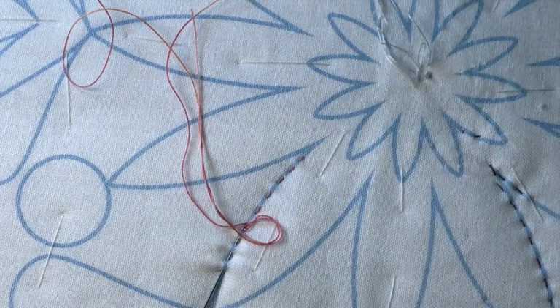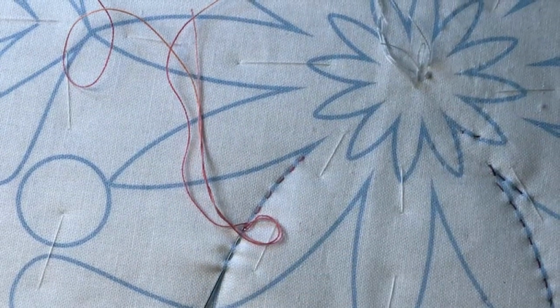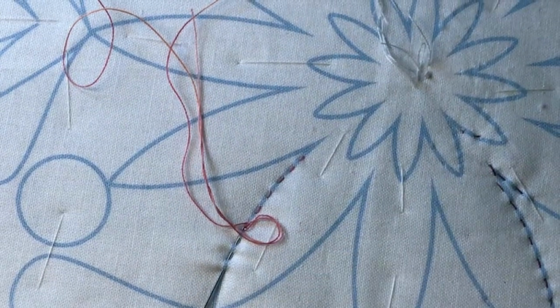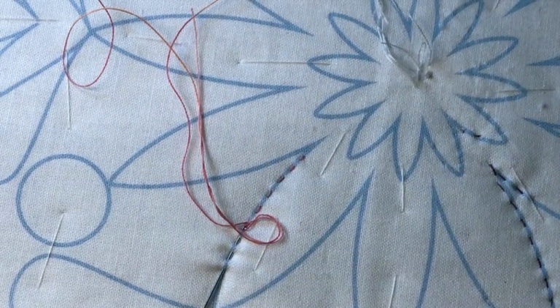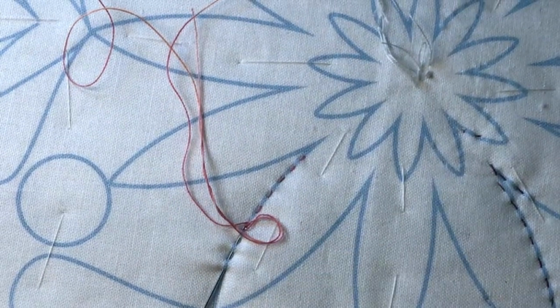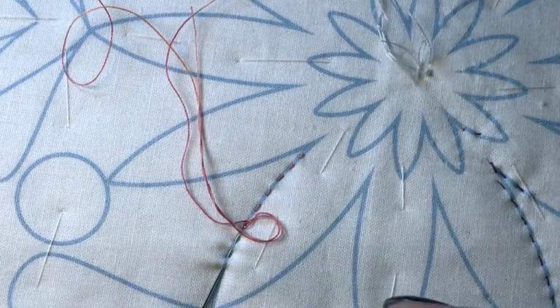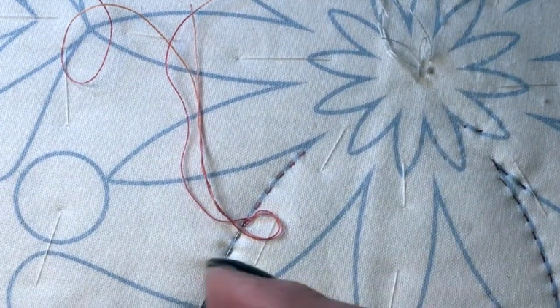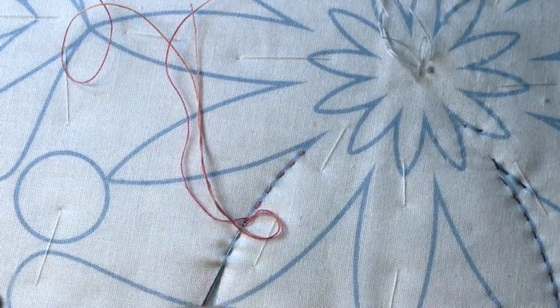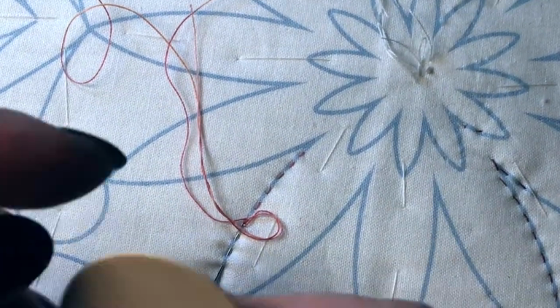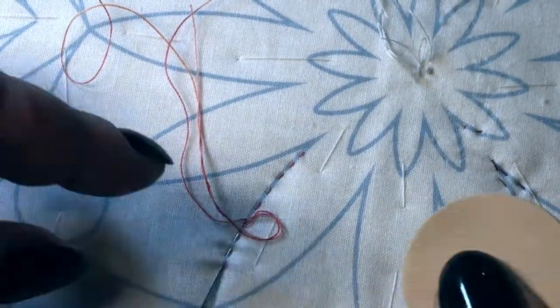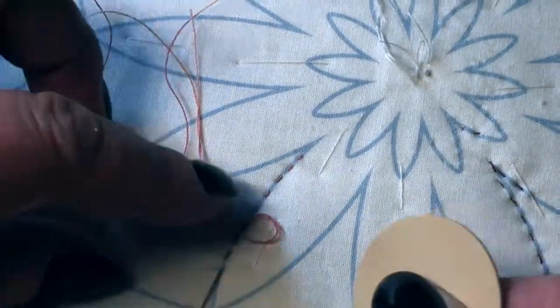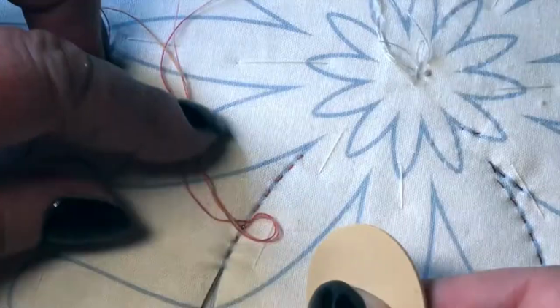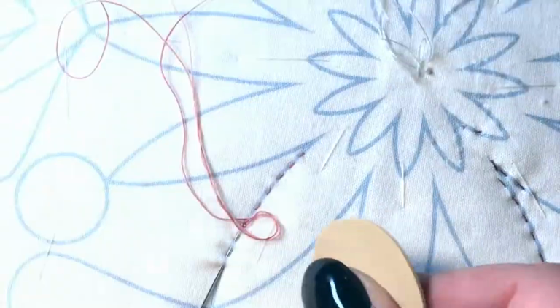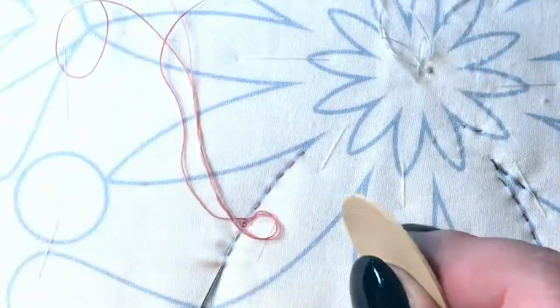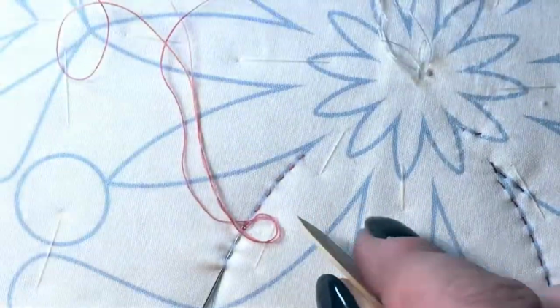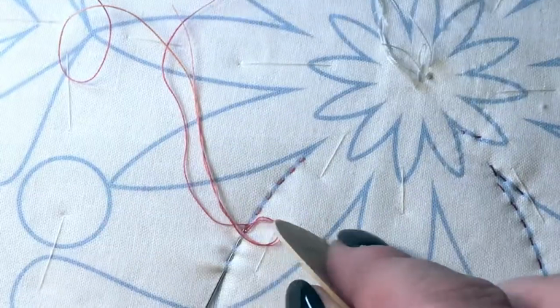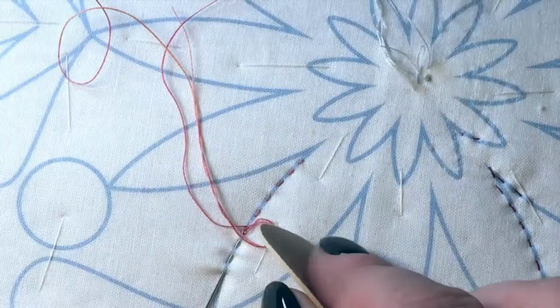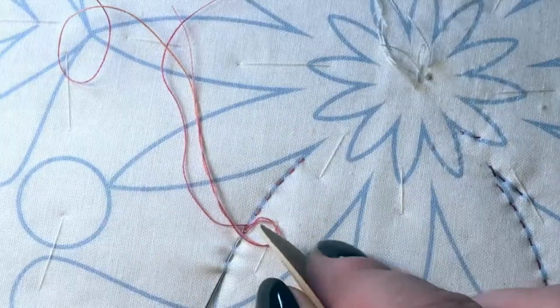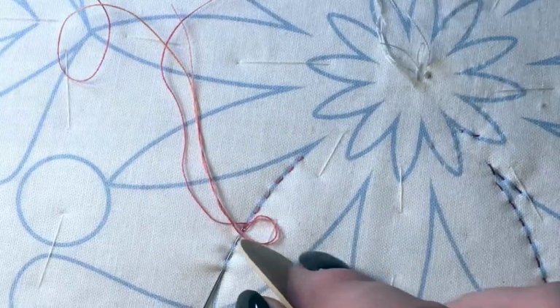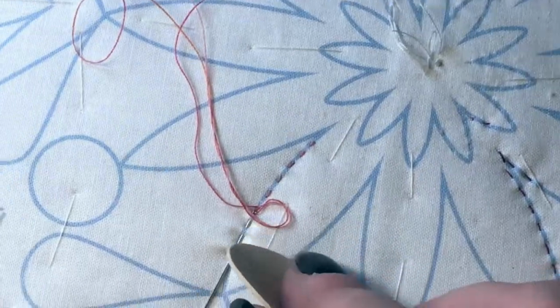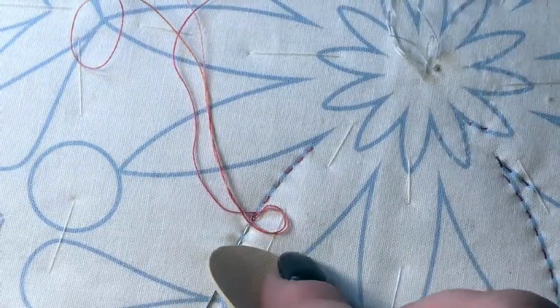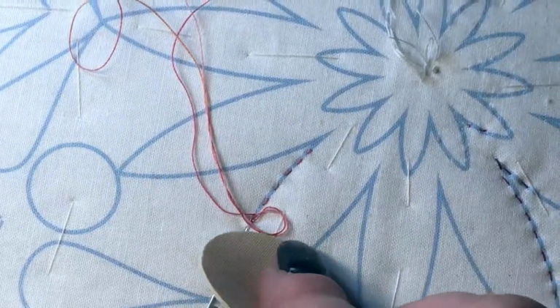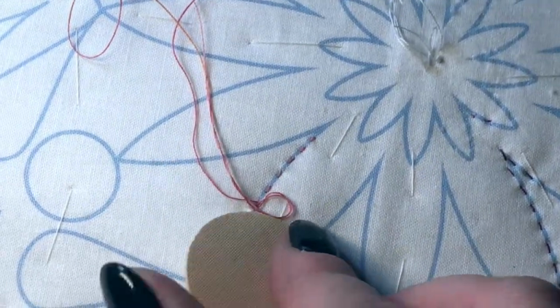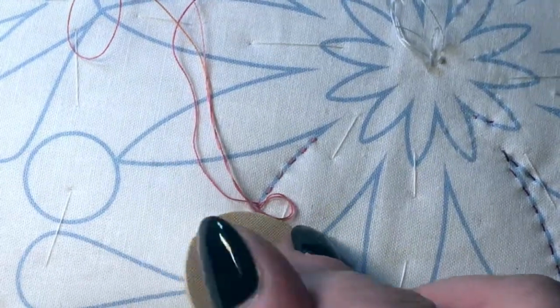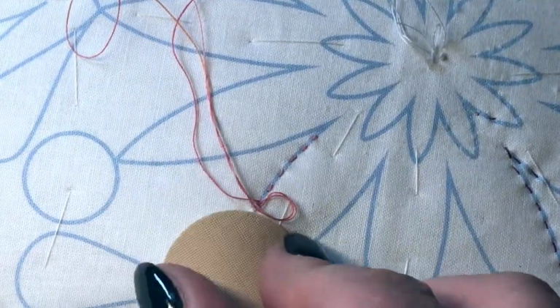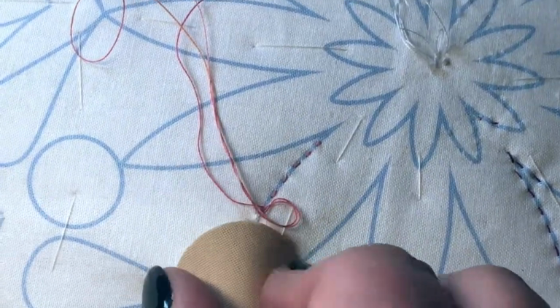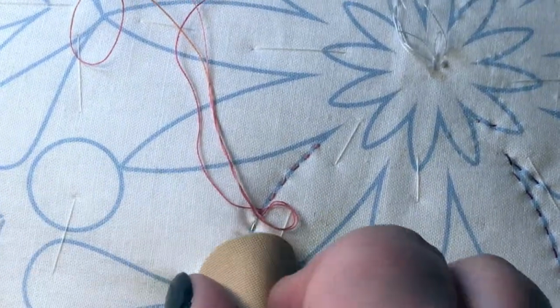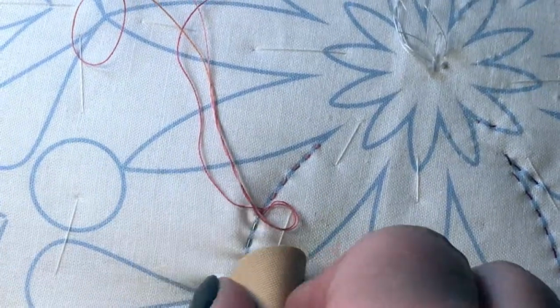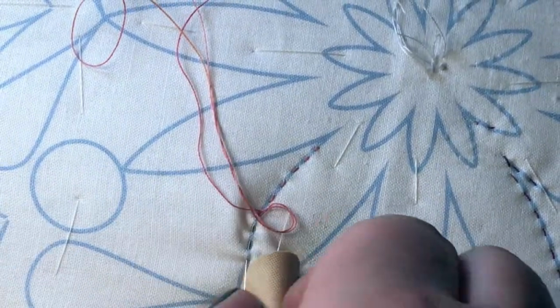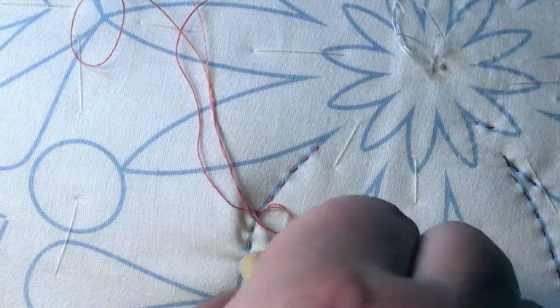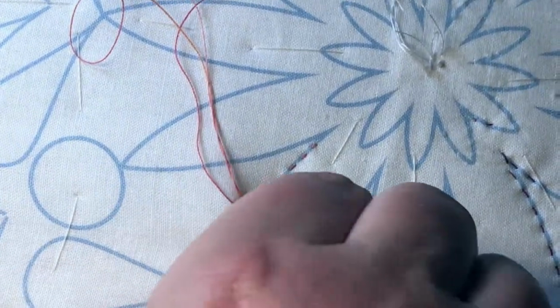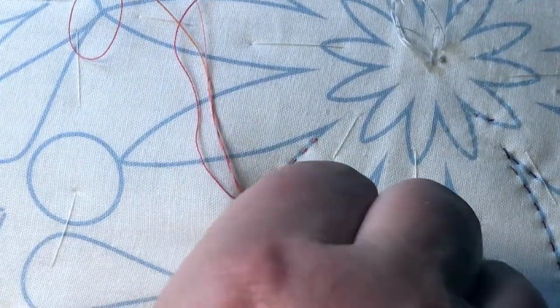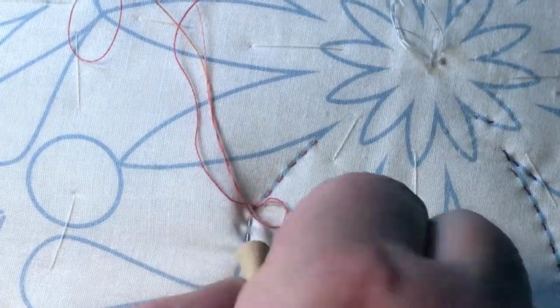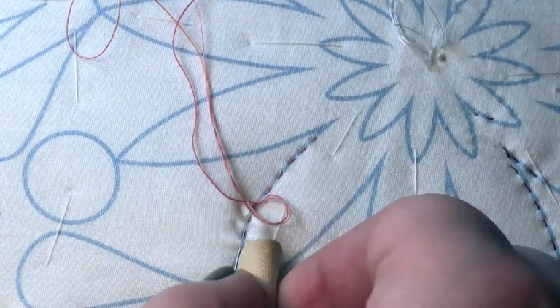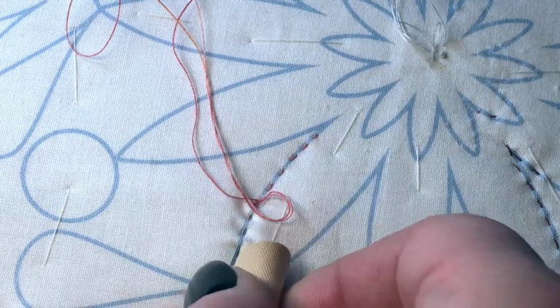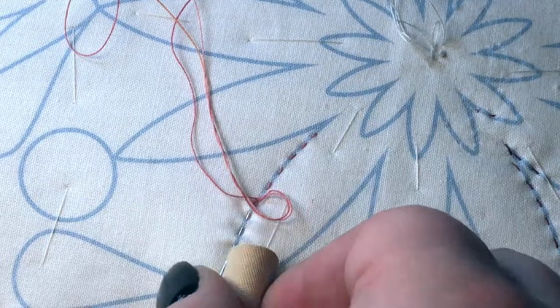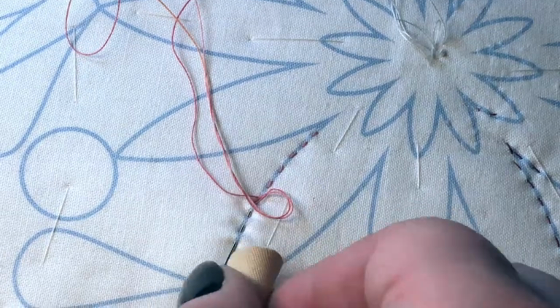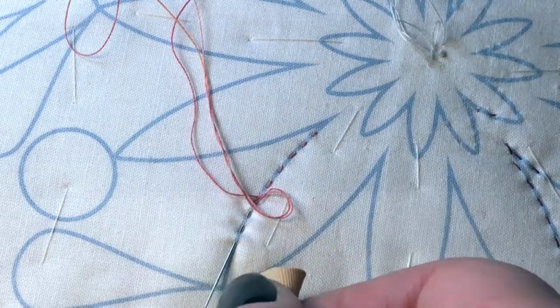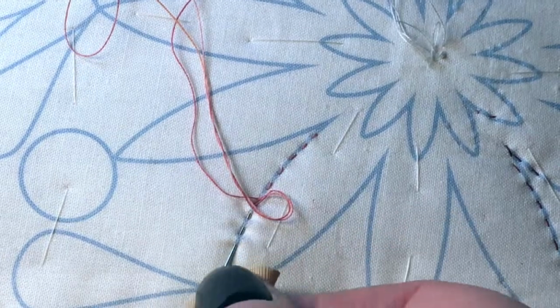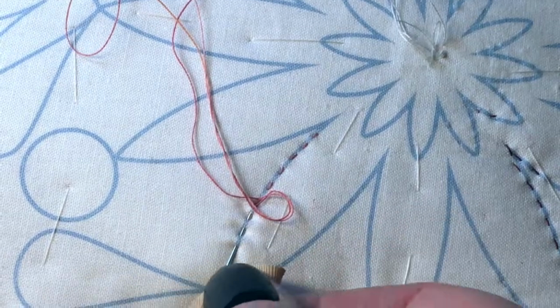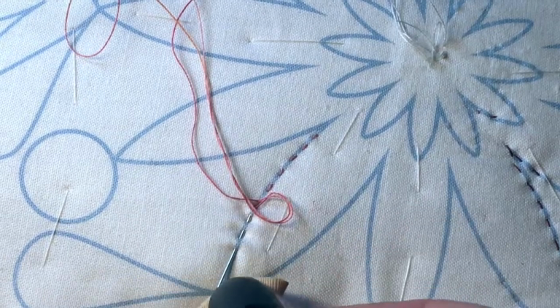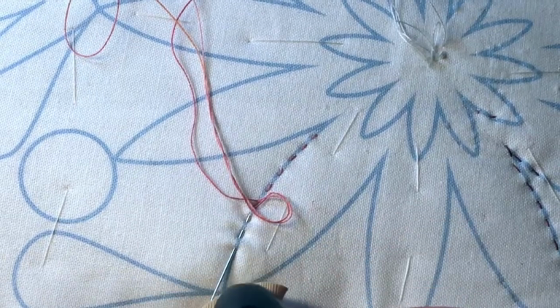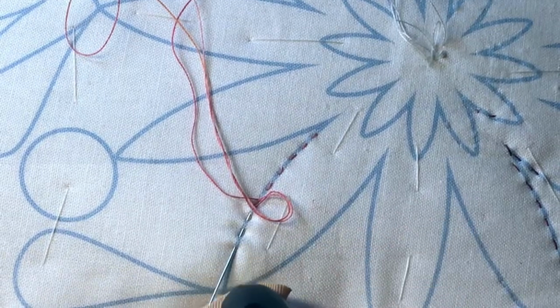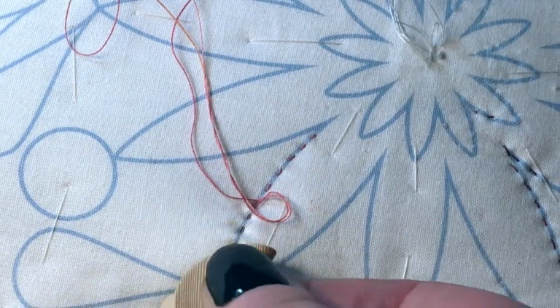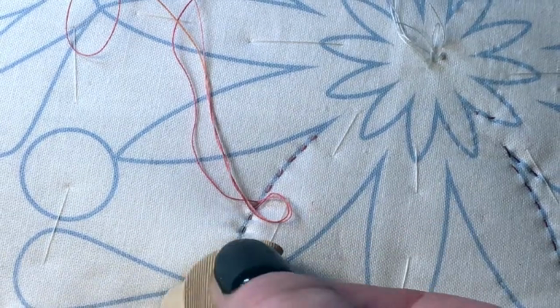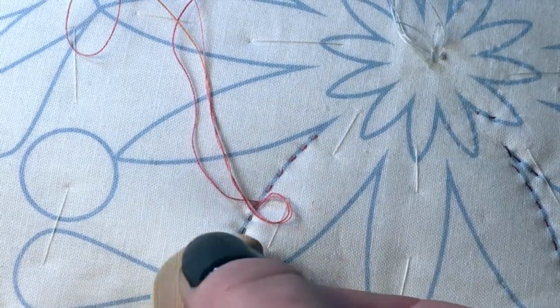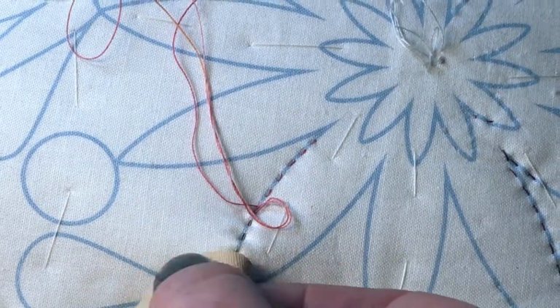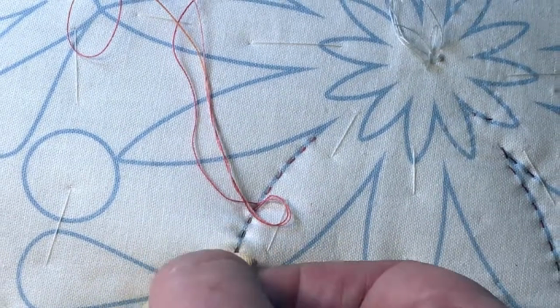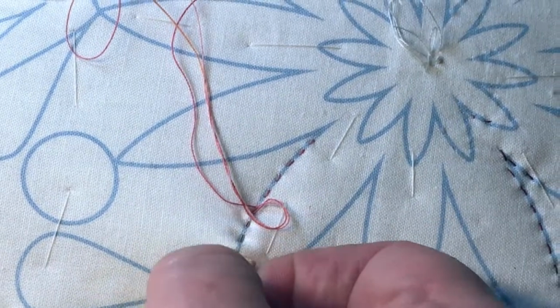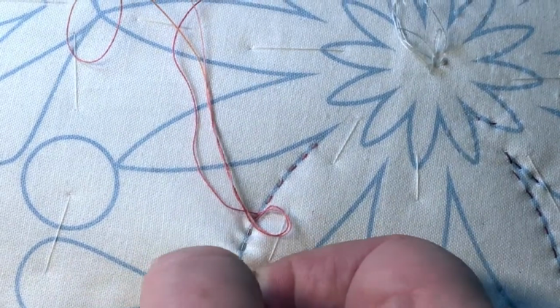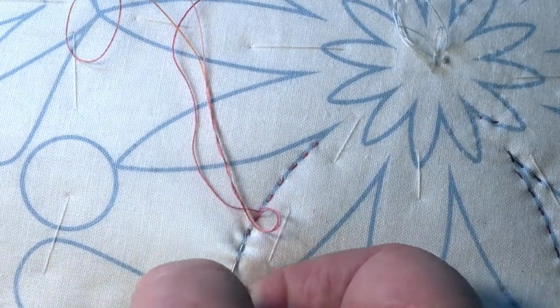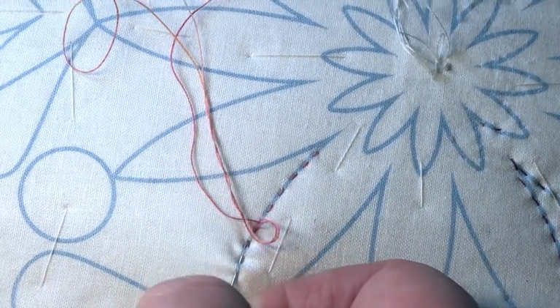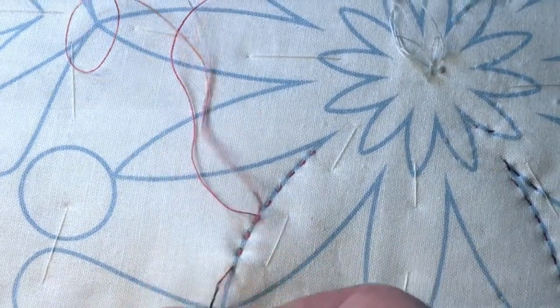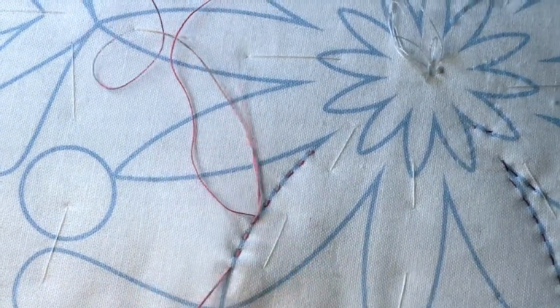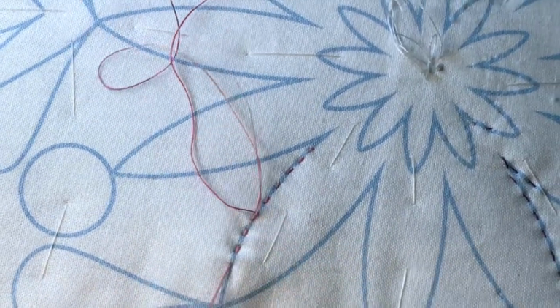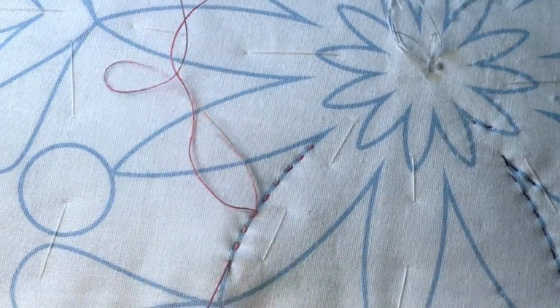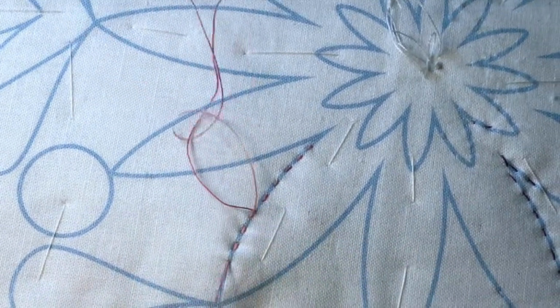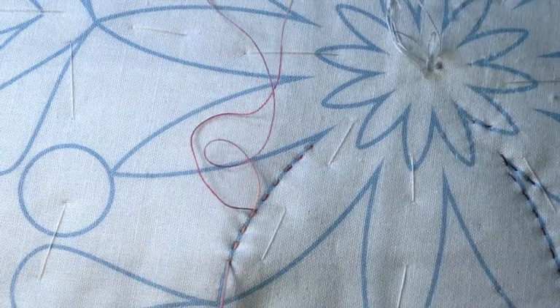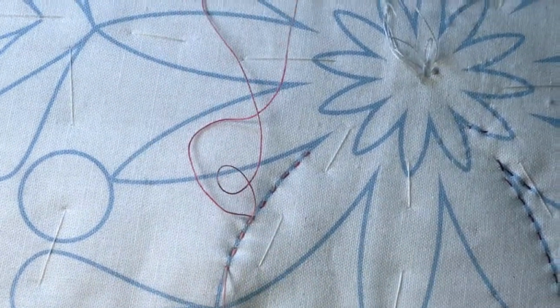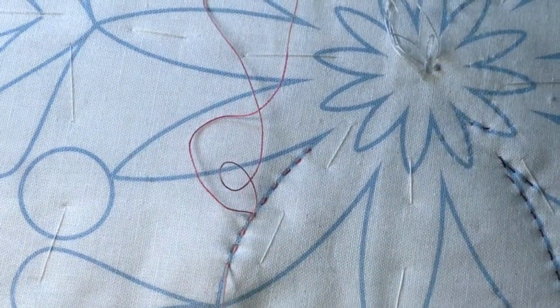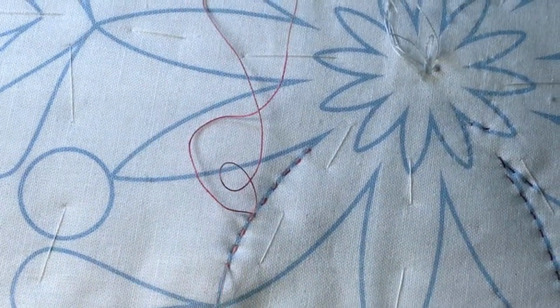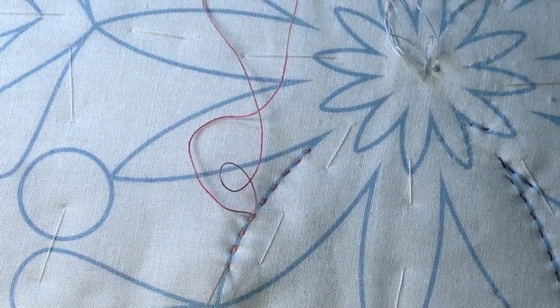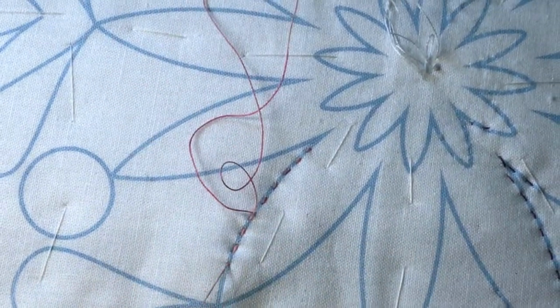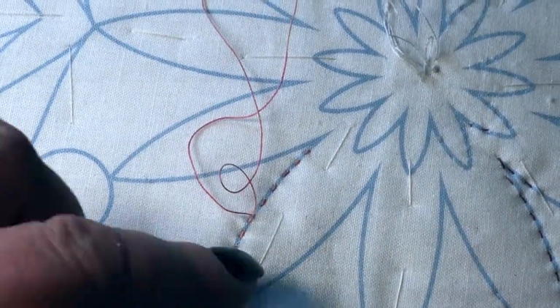This little grip helper is really good to have, and that's how you do your hand quilting.